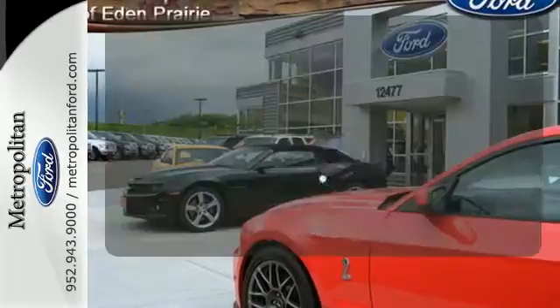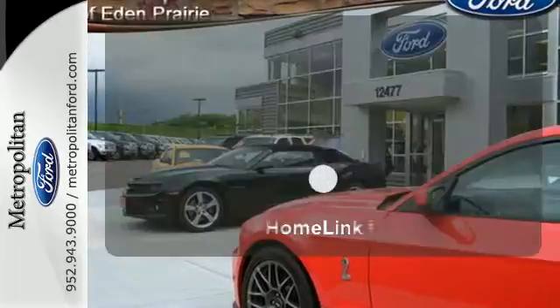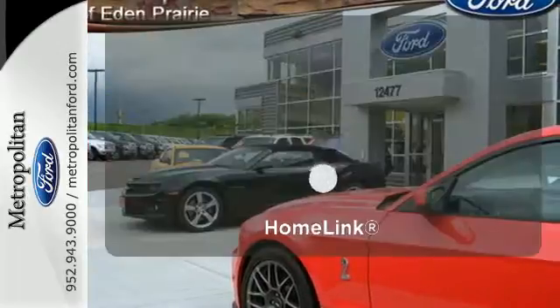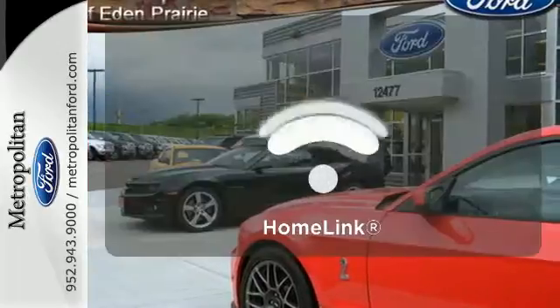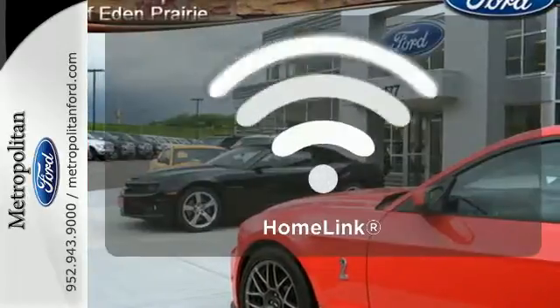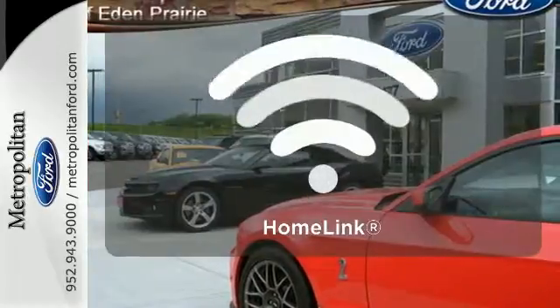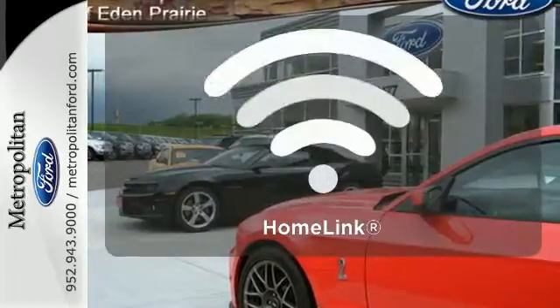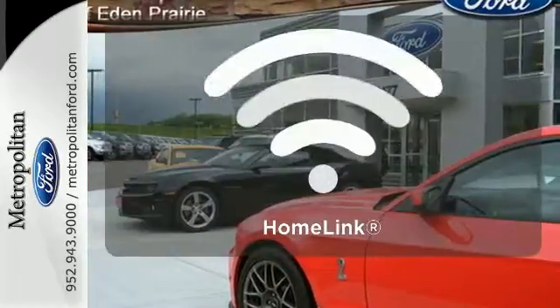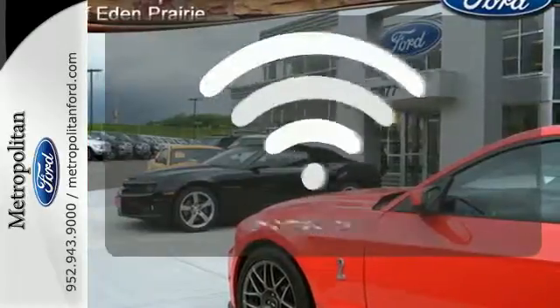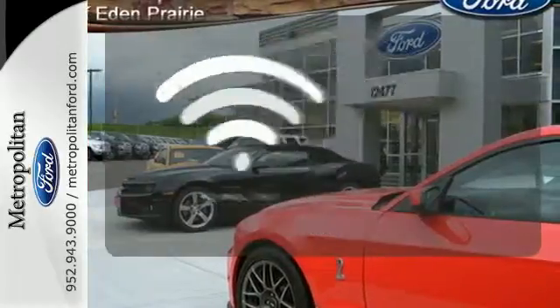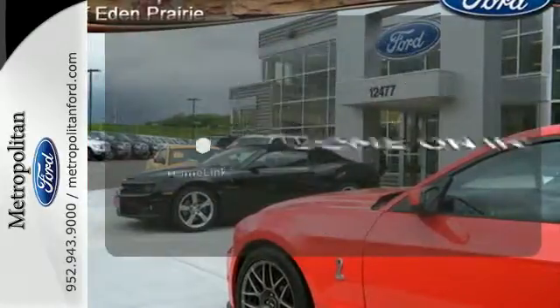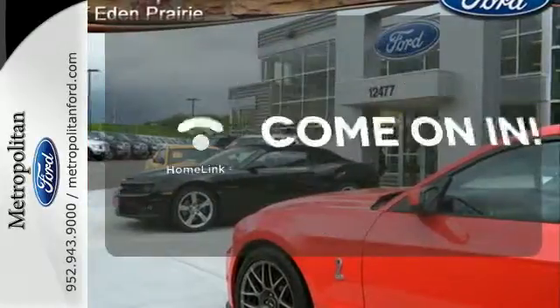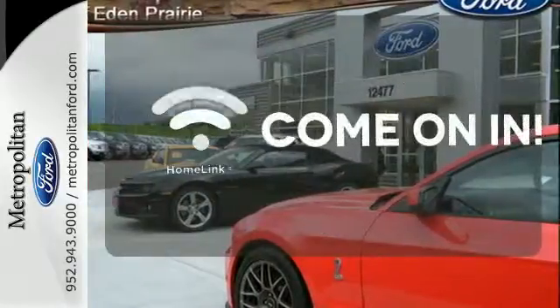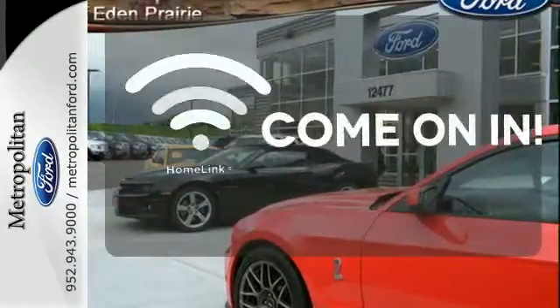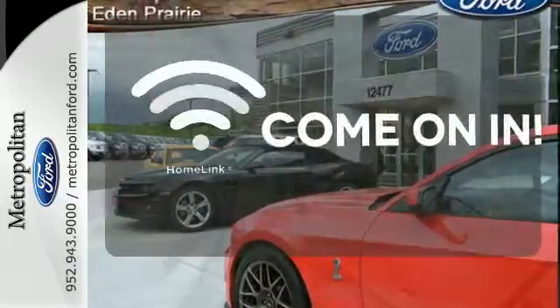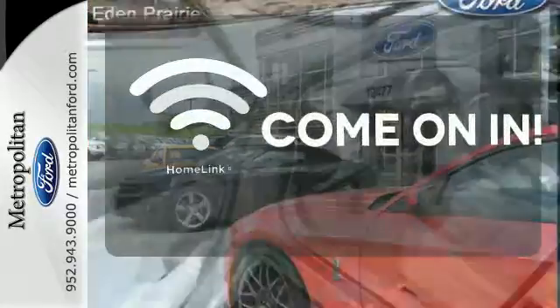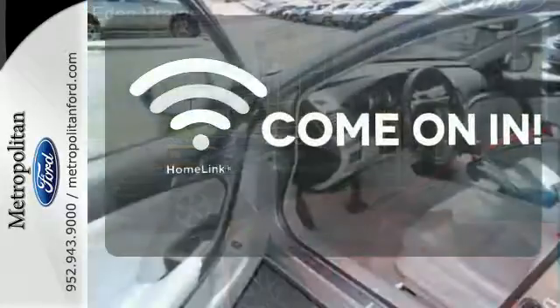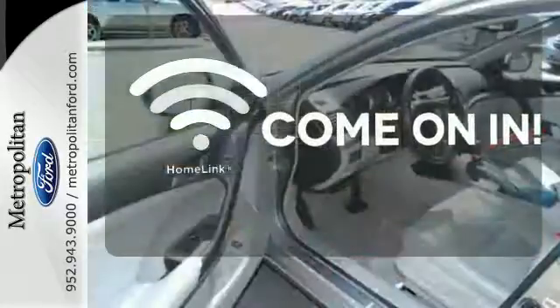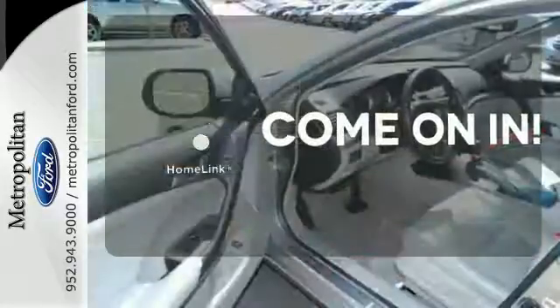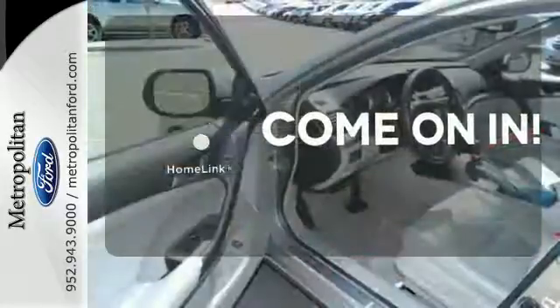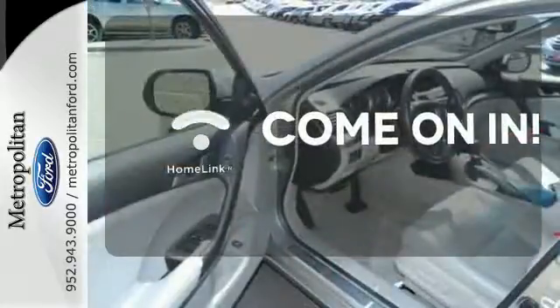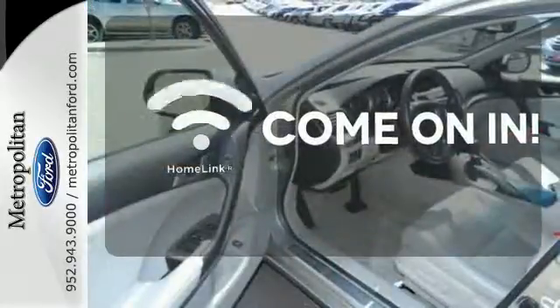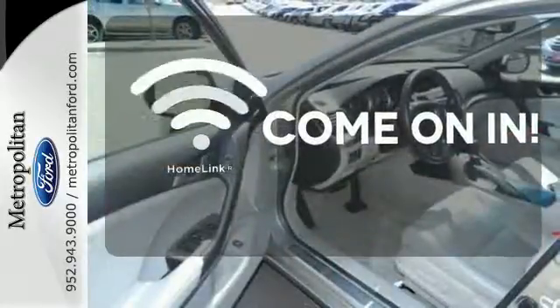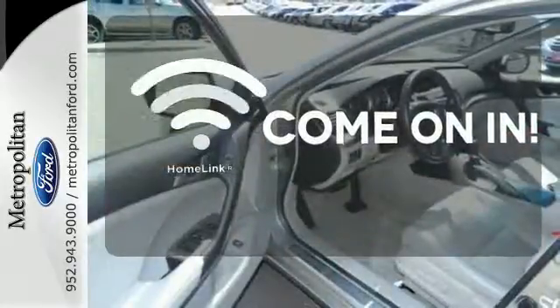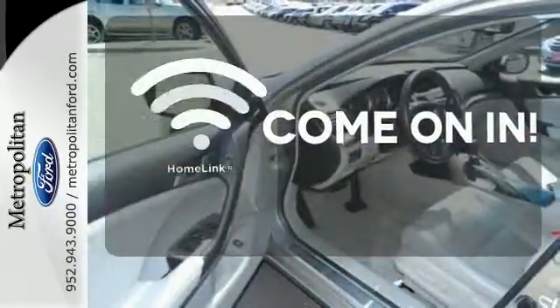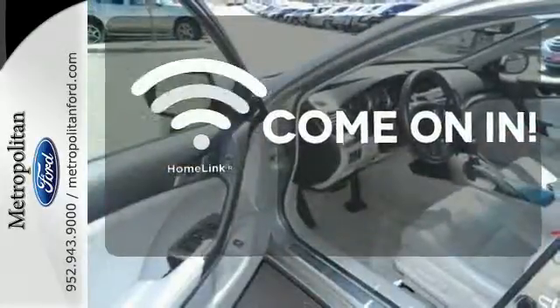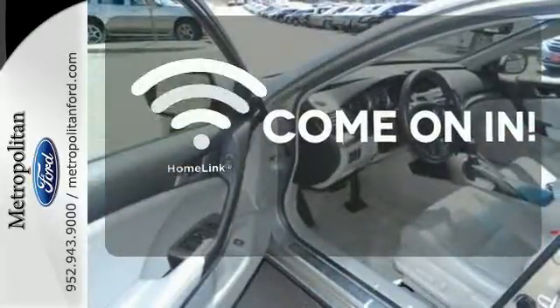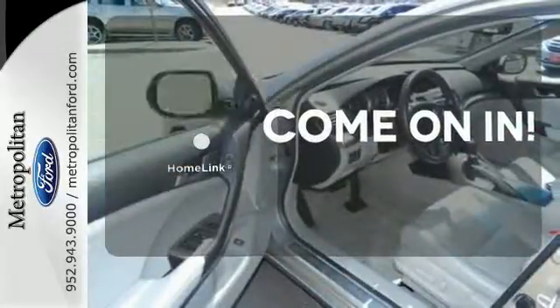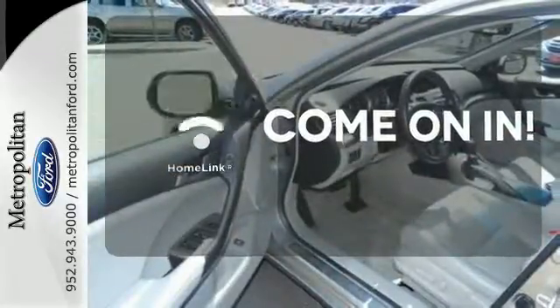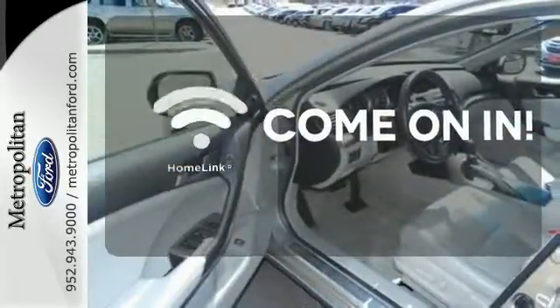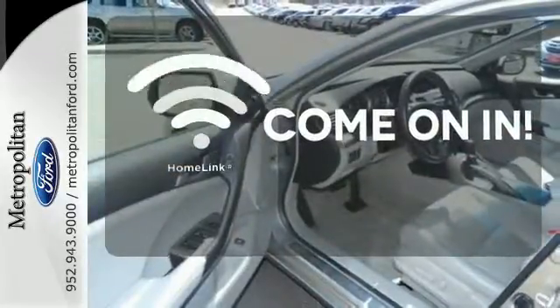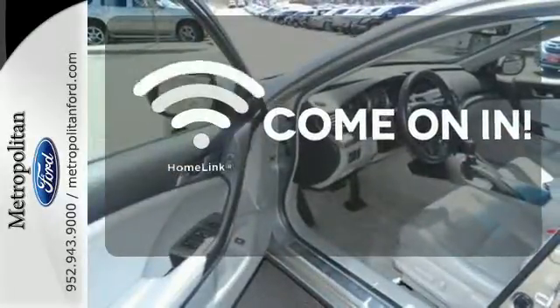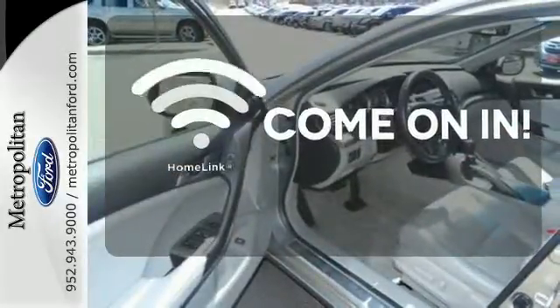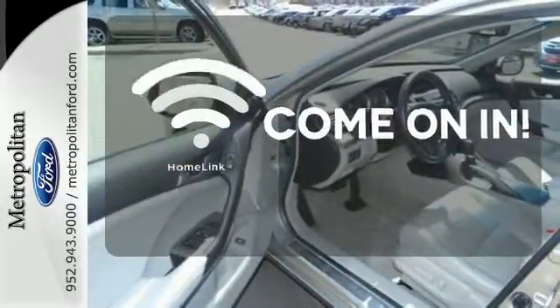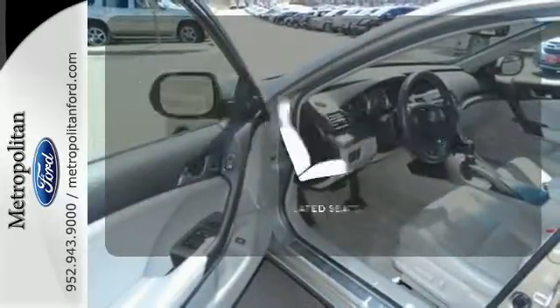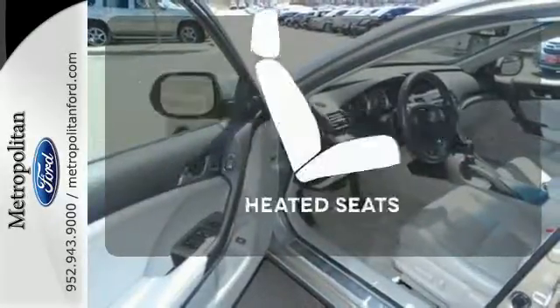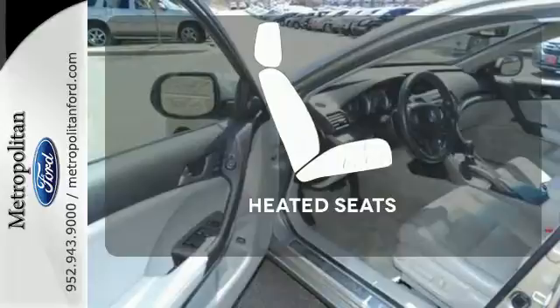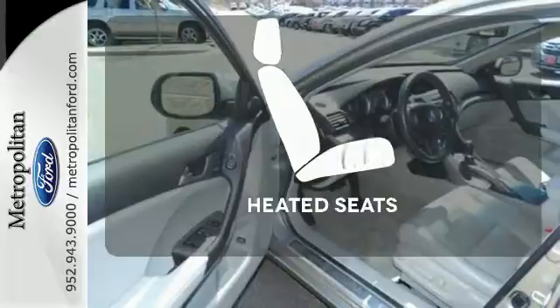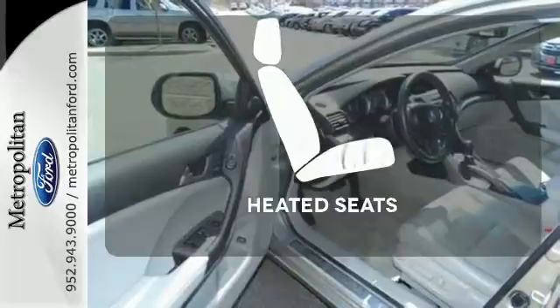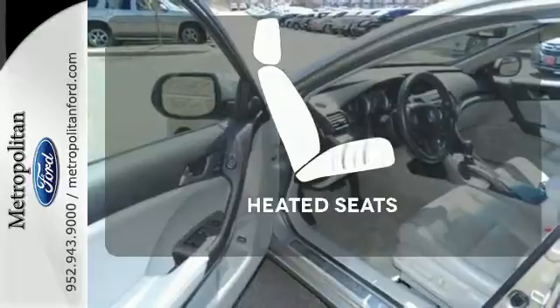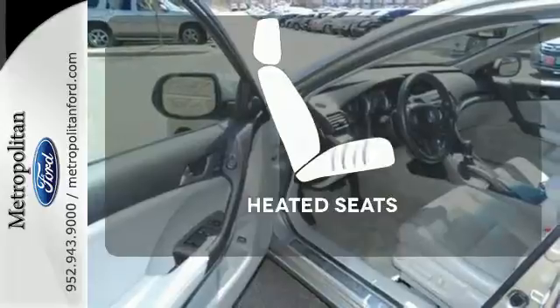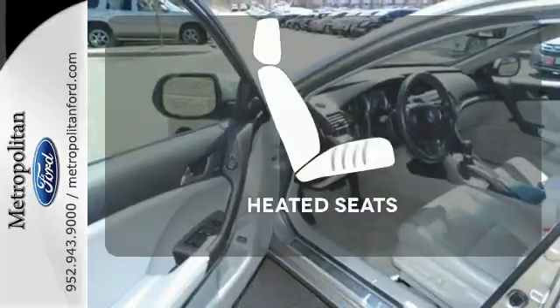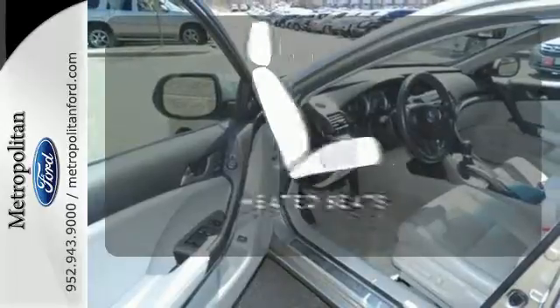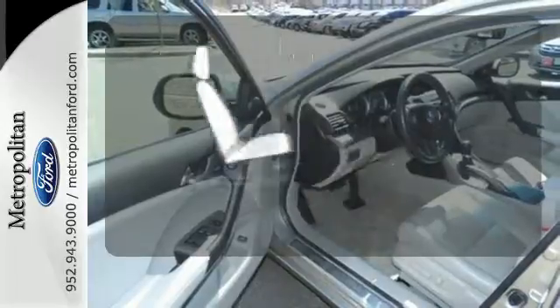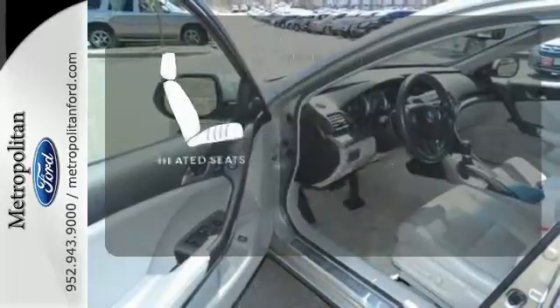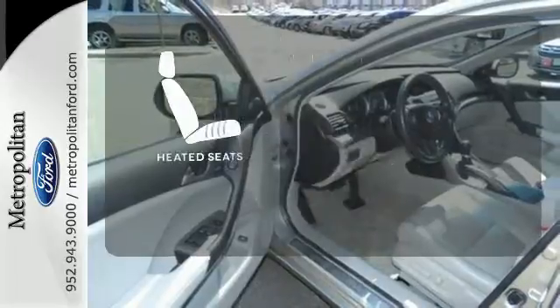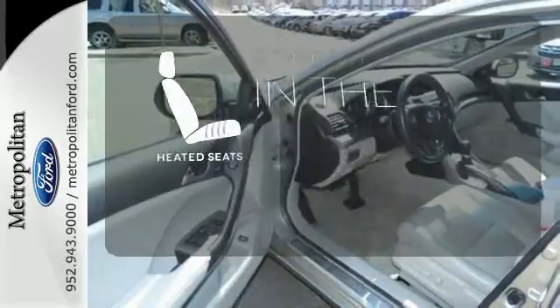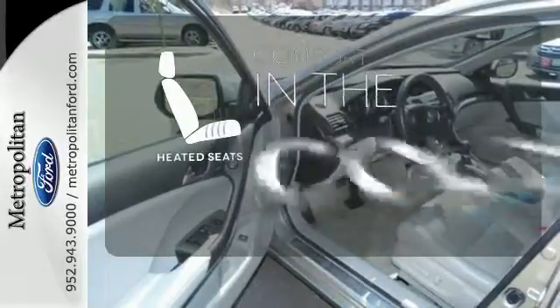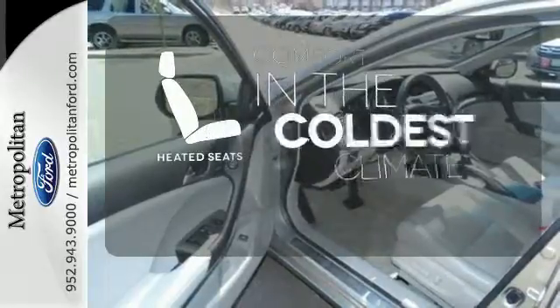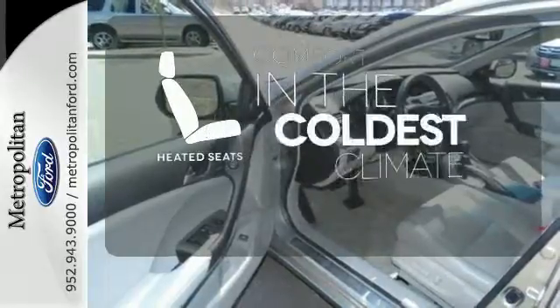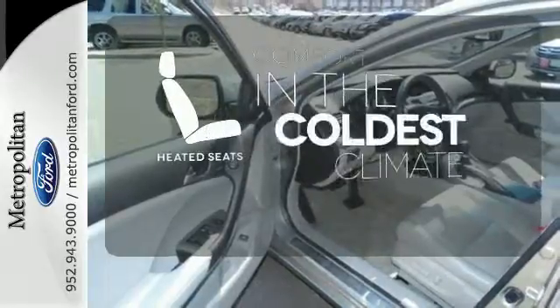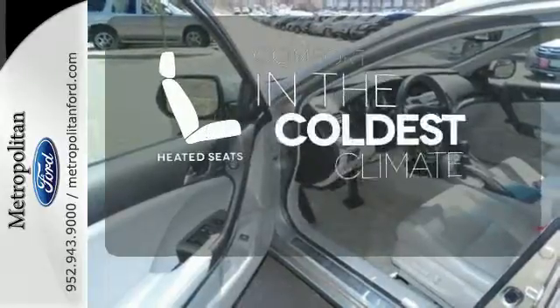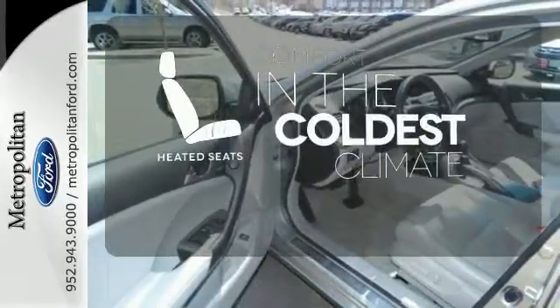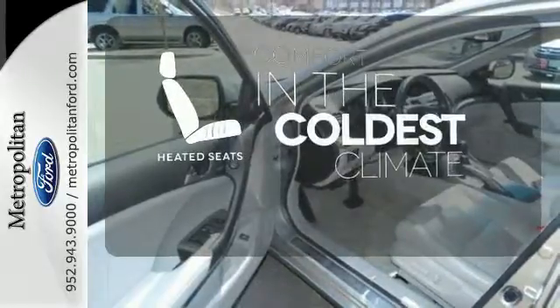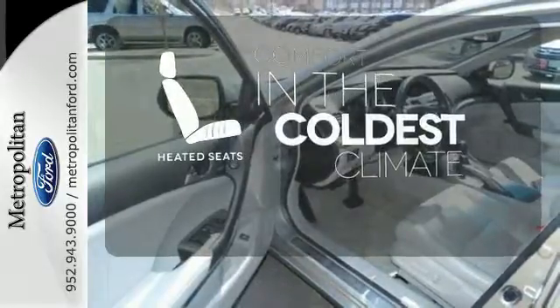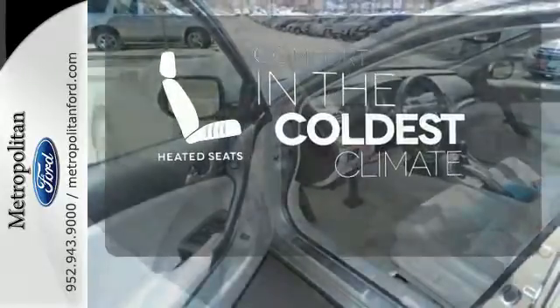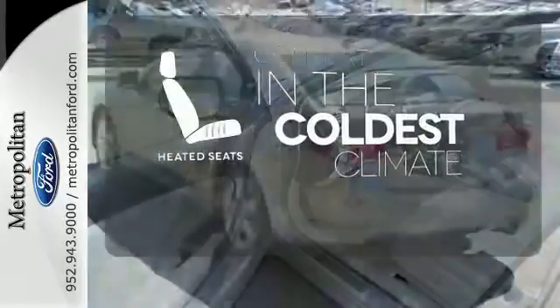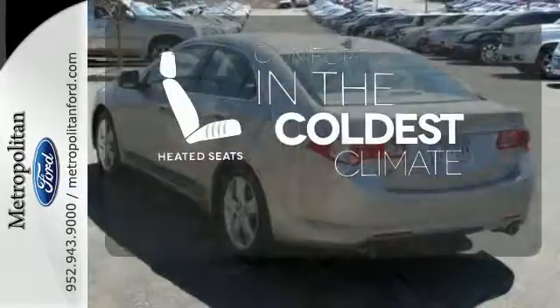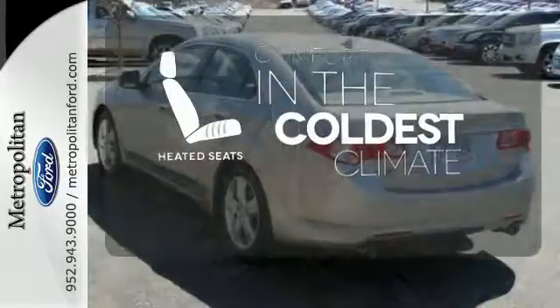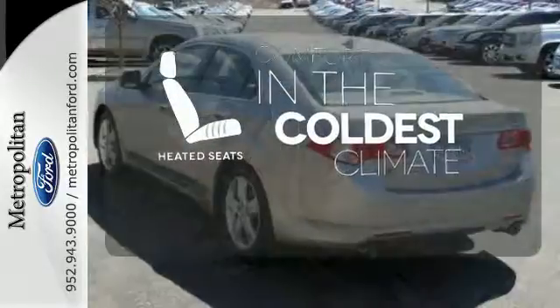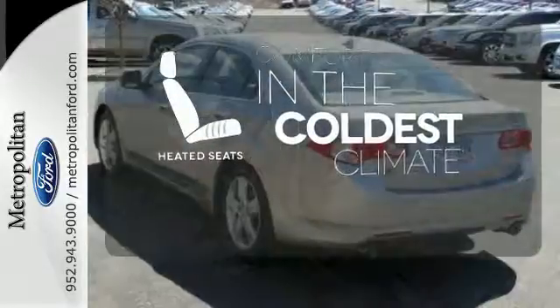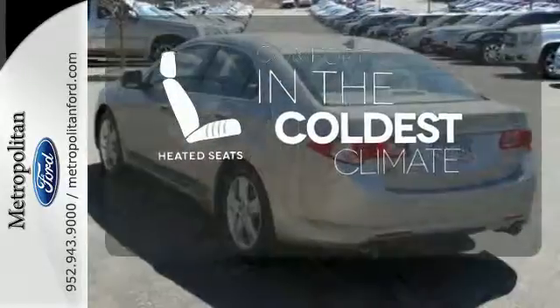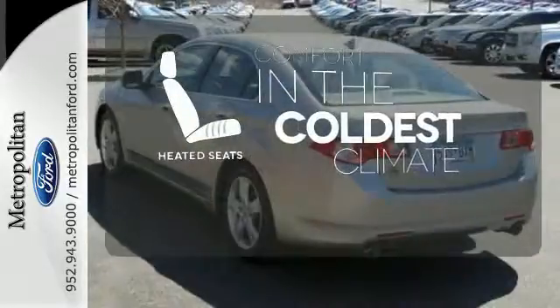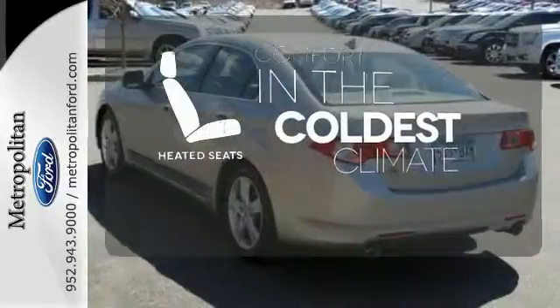Doors open and your path is well lit with Homelink. The heated seats keep you comfortable no matter how cold it is.